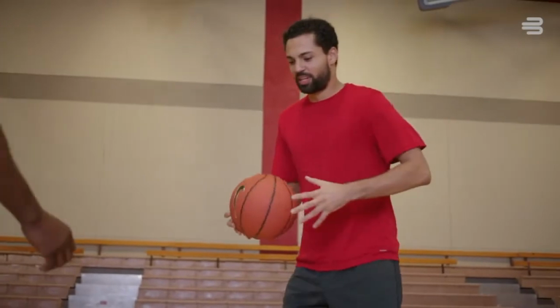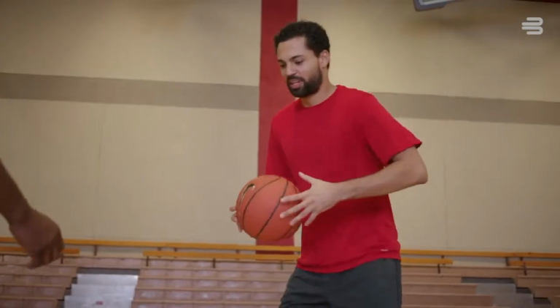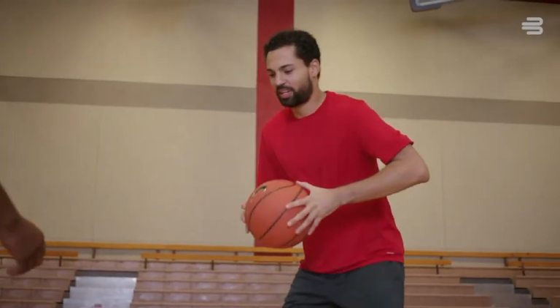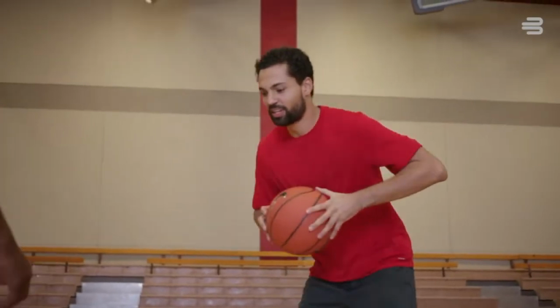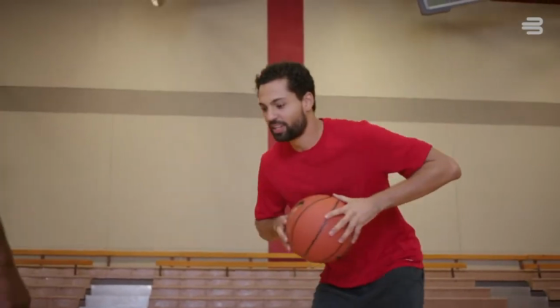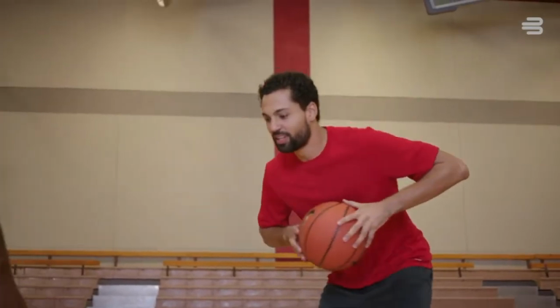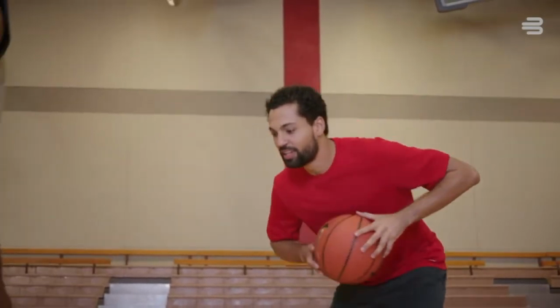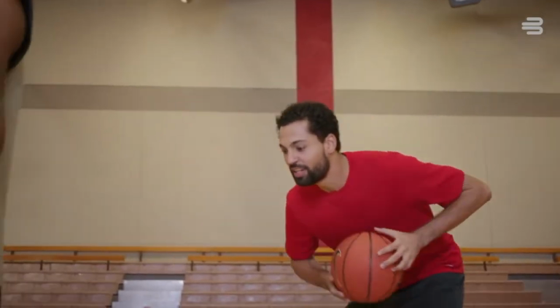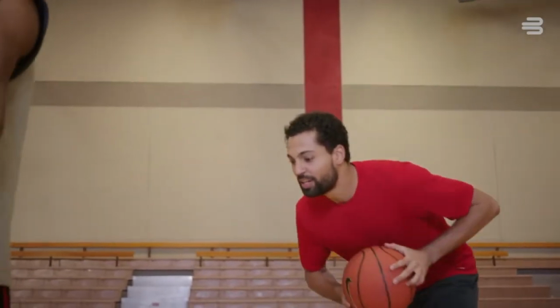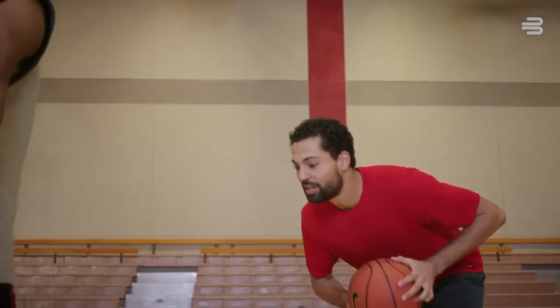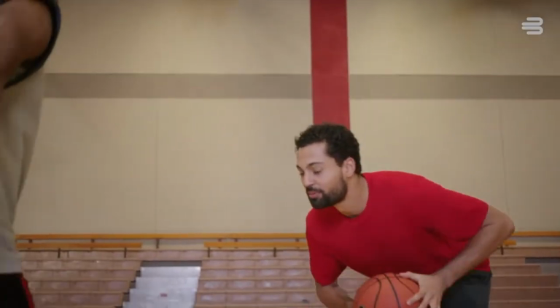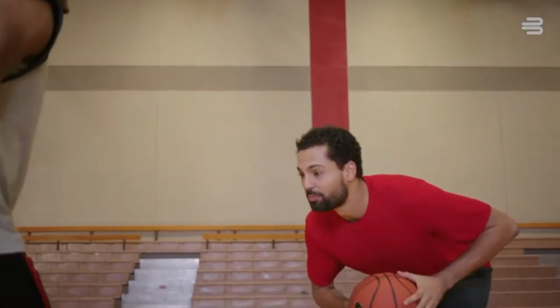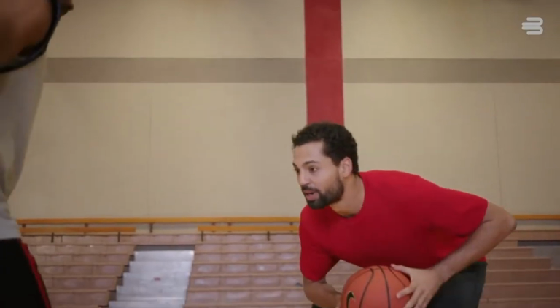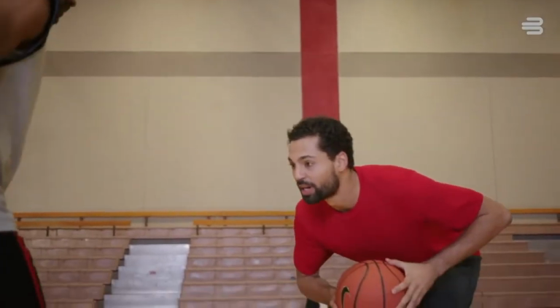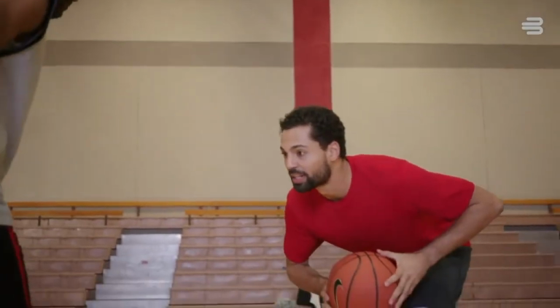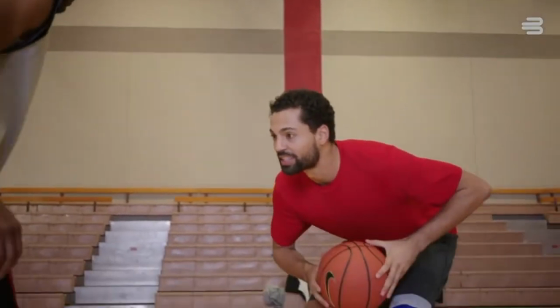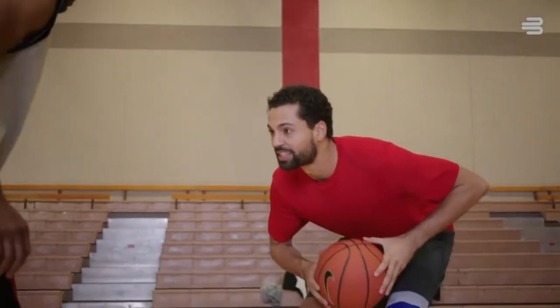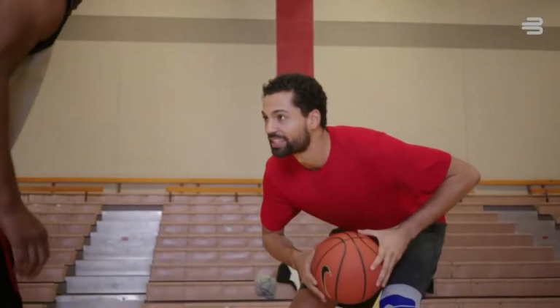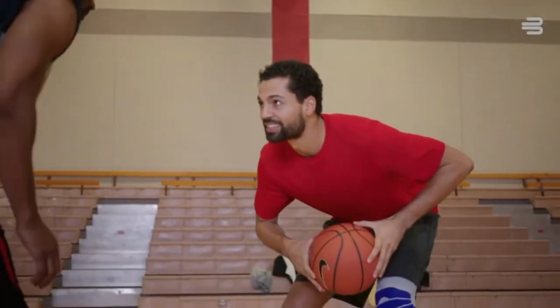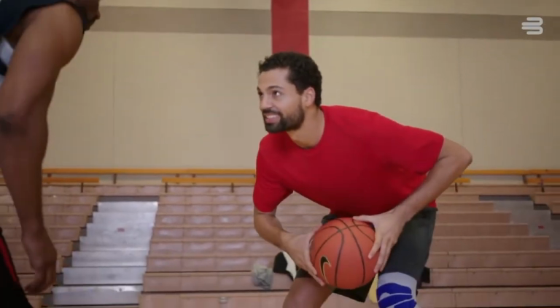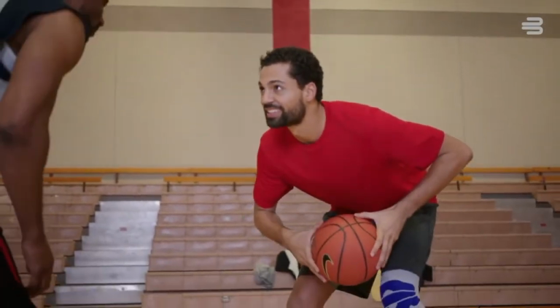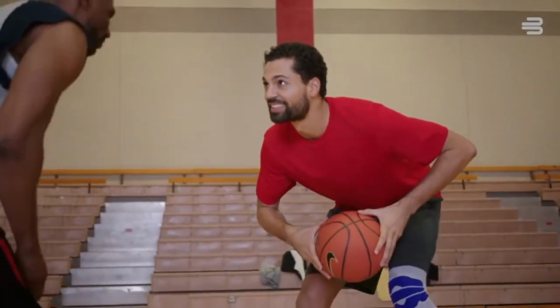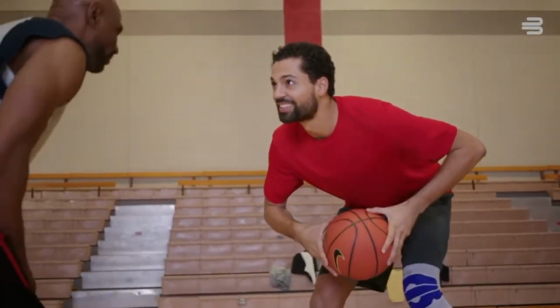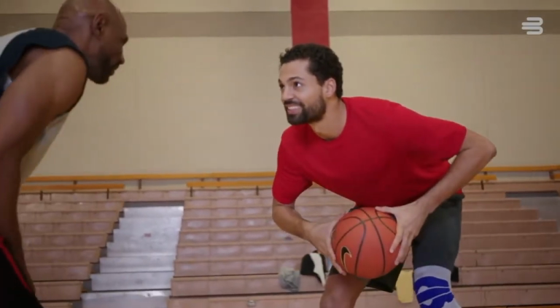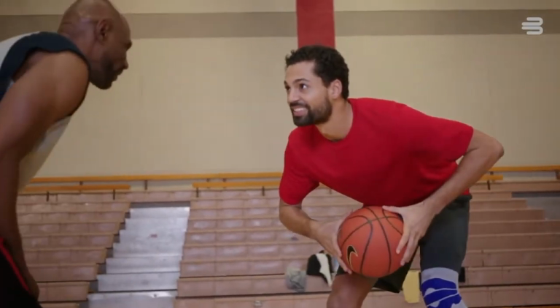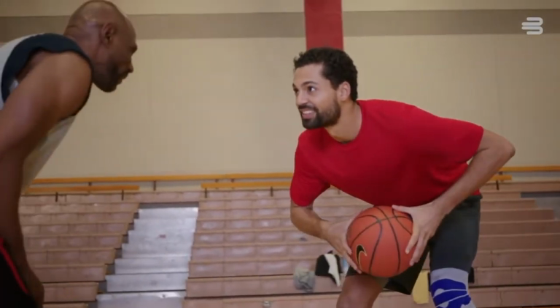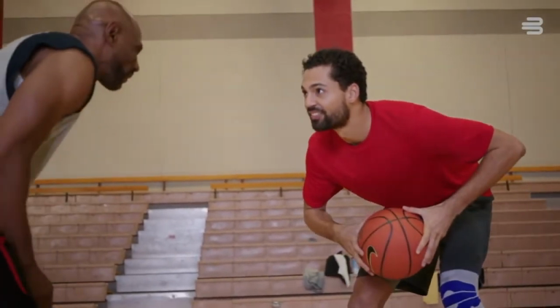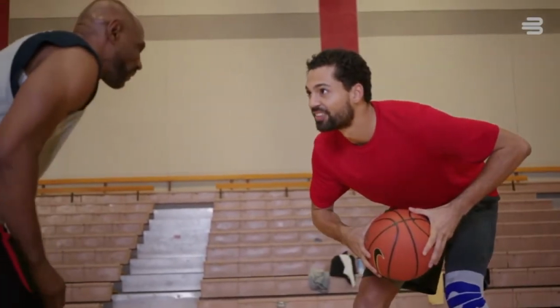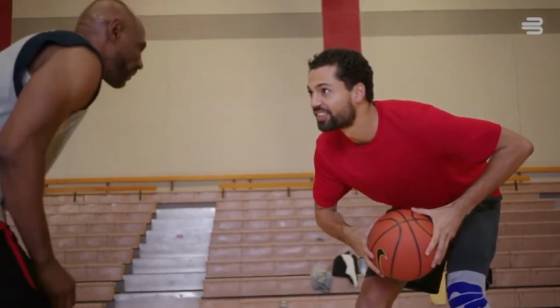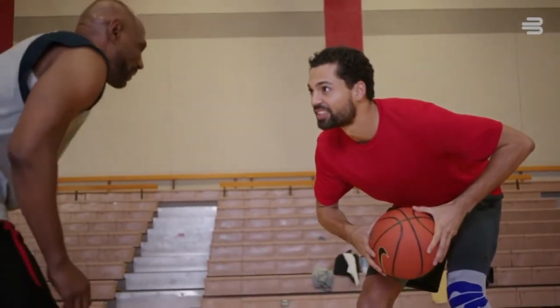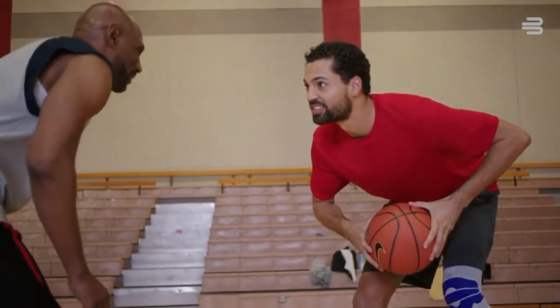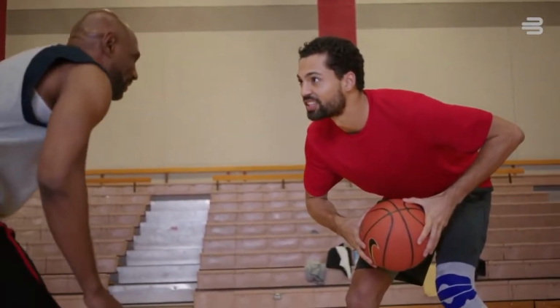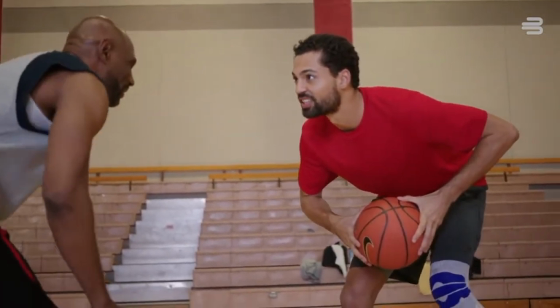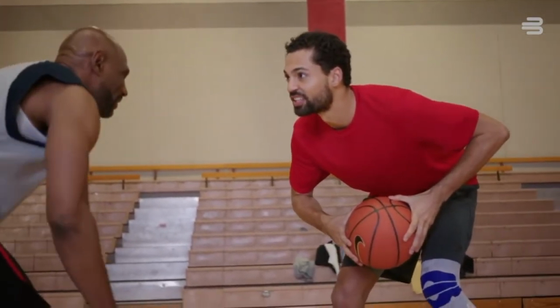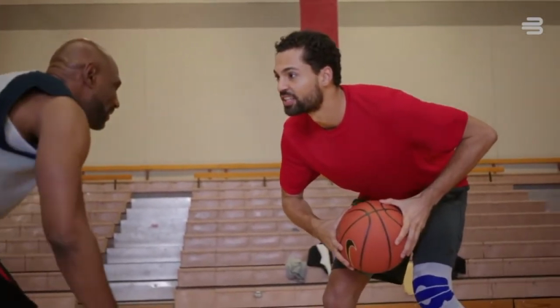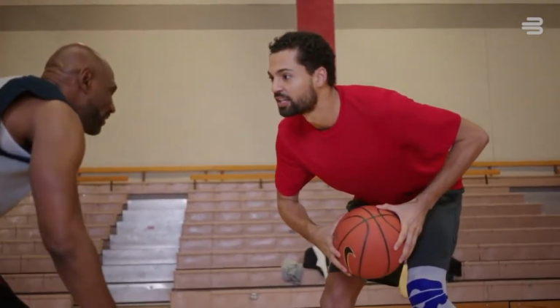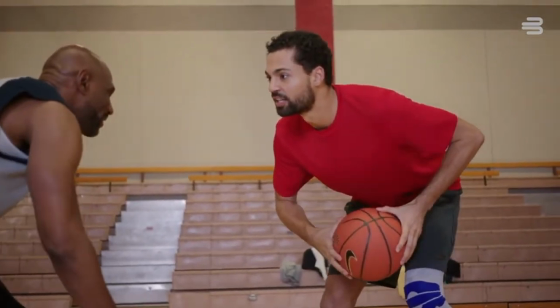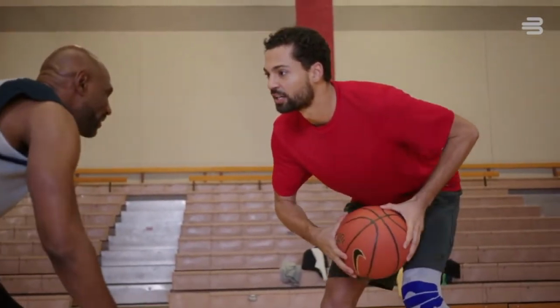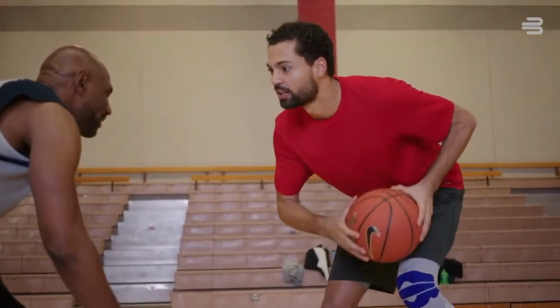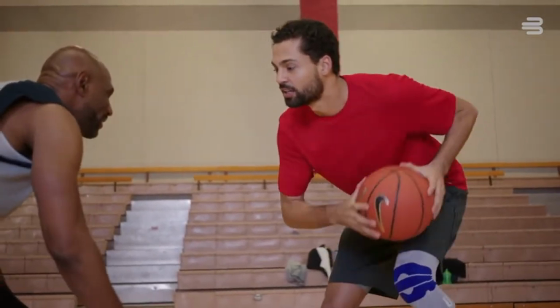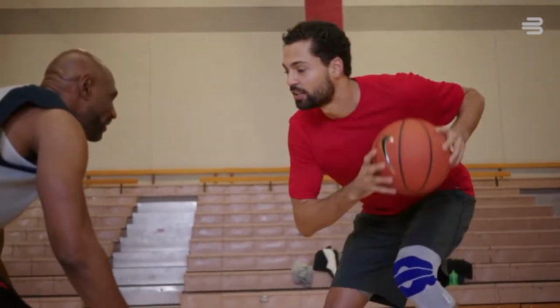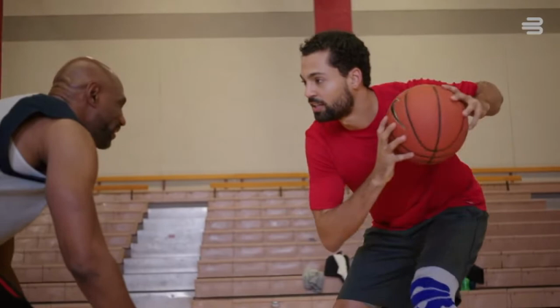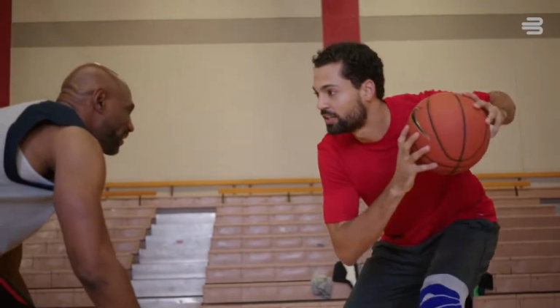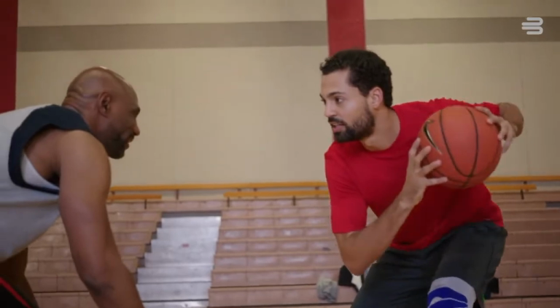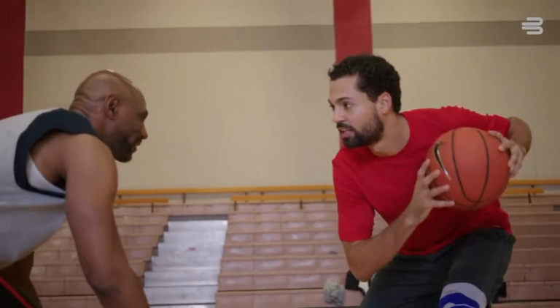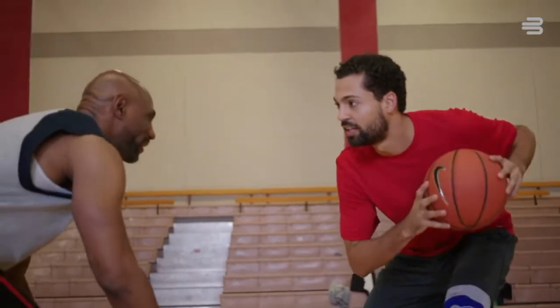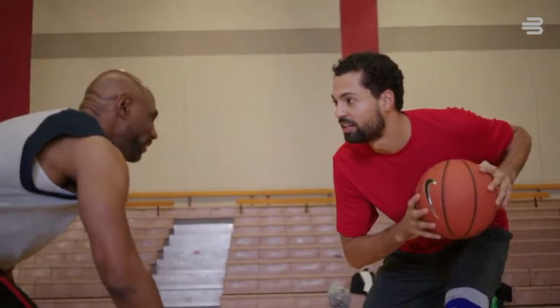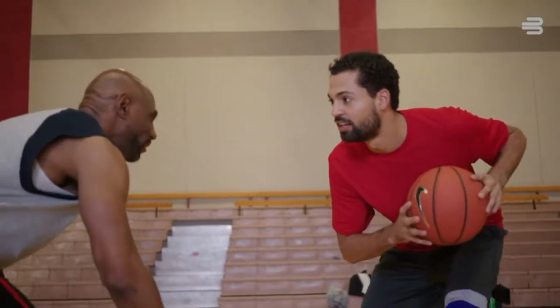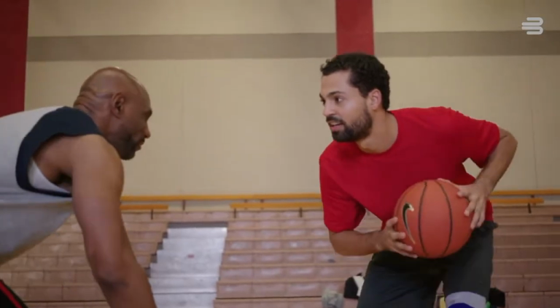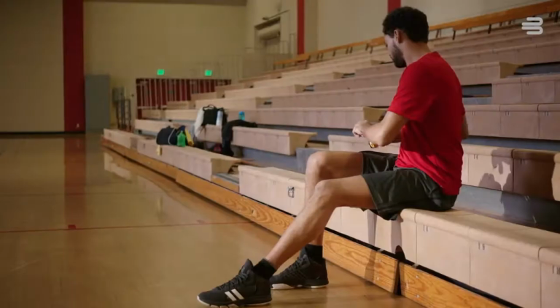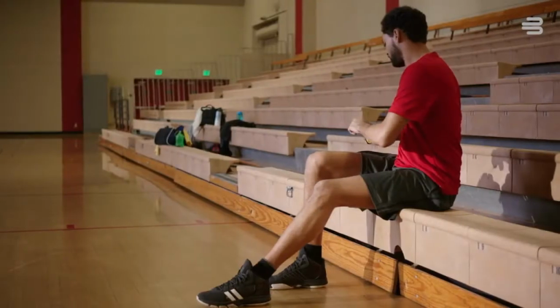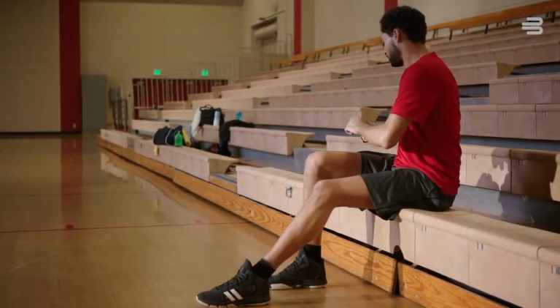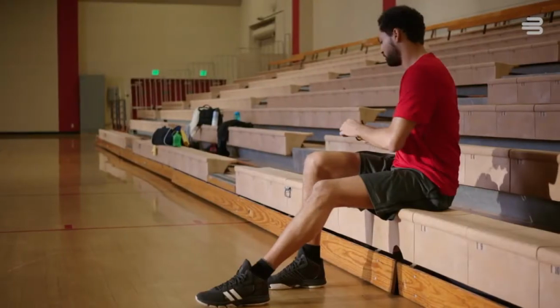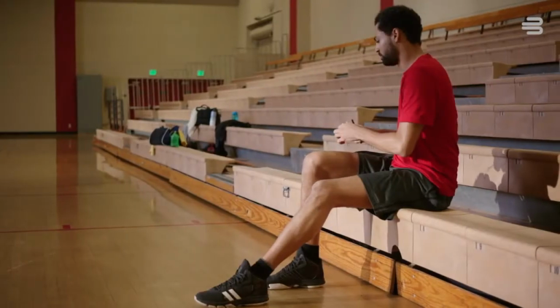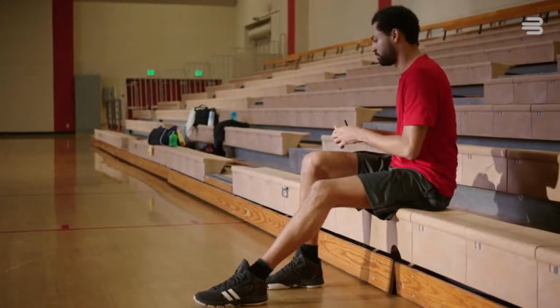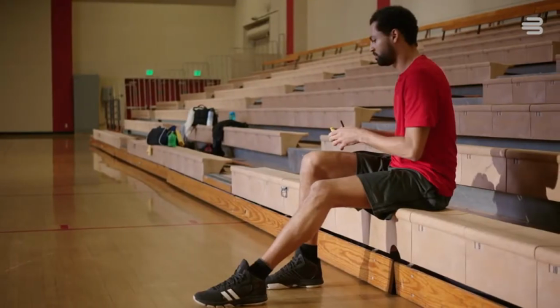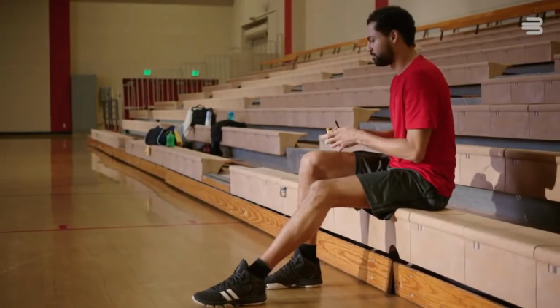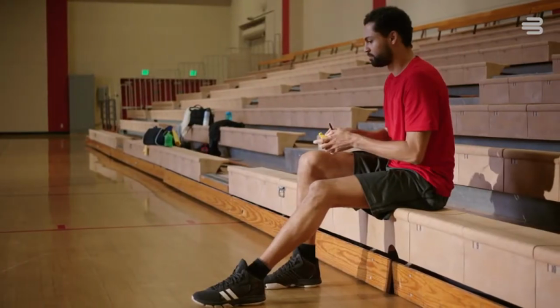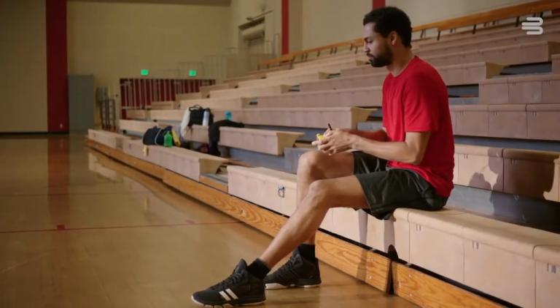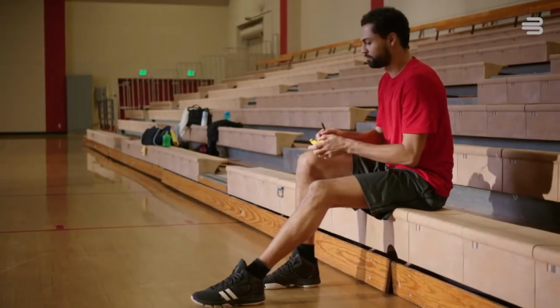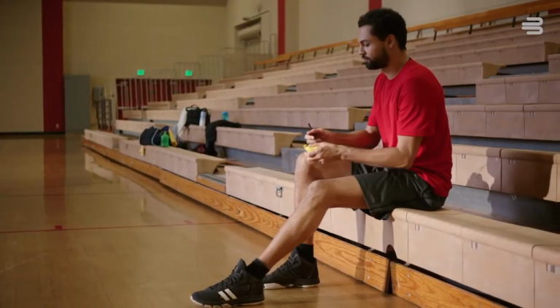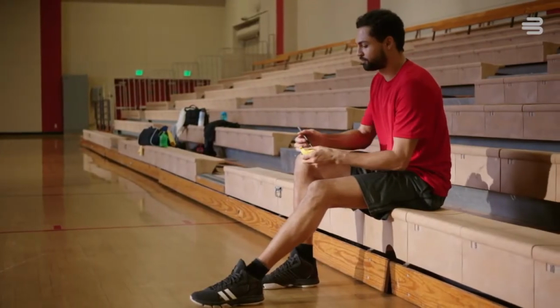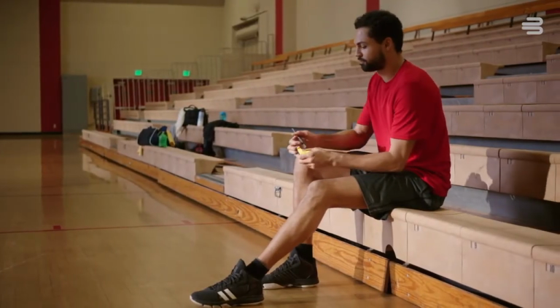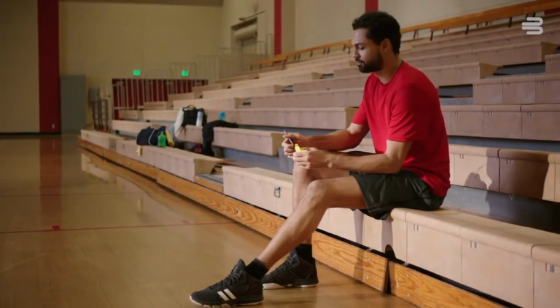Basketball has been a part of my life since I'm 12 years old. My Genitrain Knee Brace provides the support I need to keep going strong.